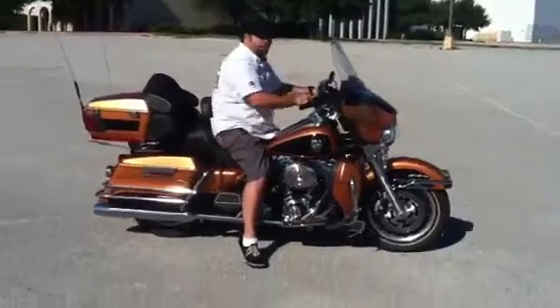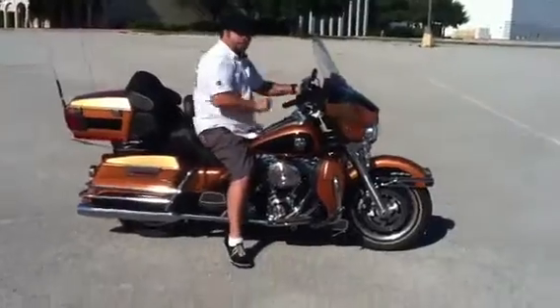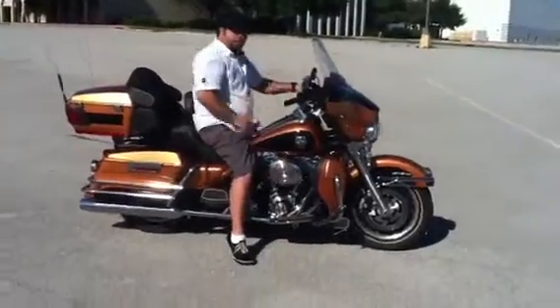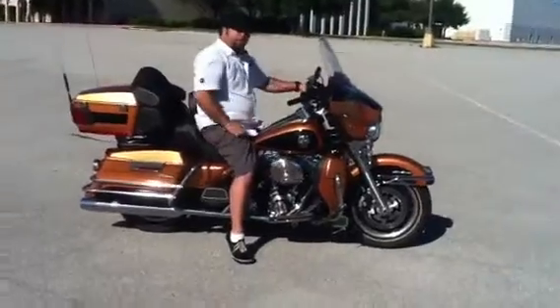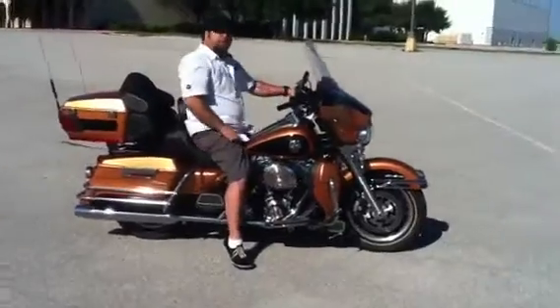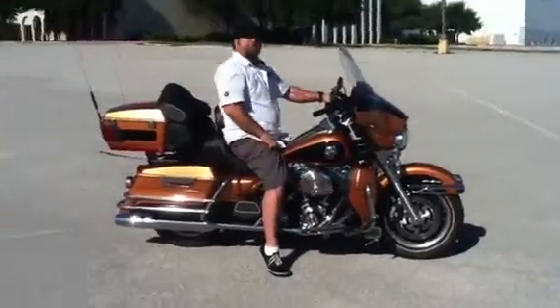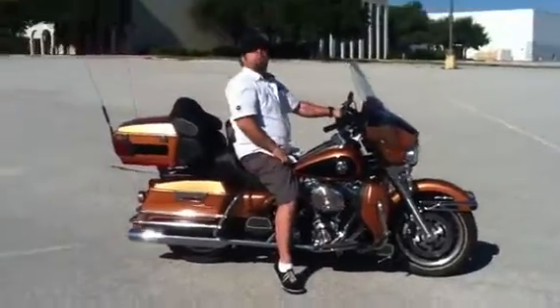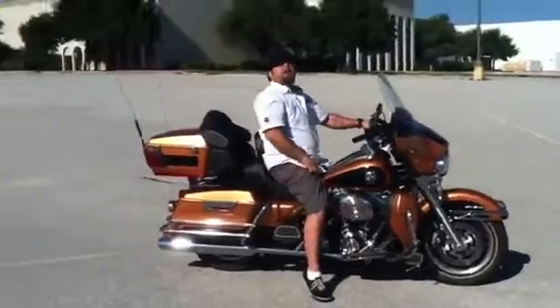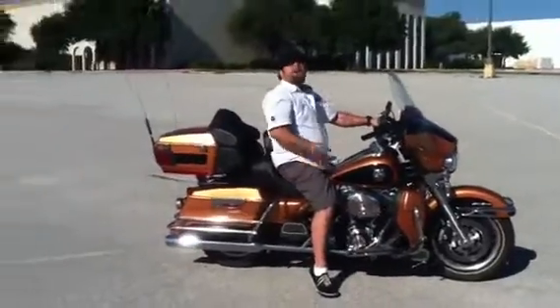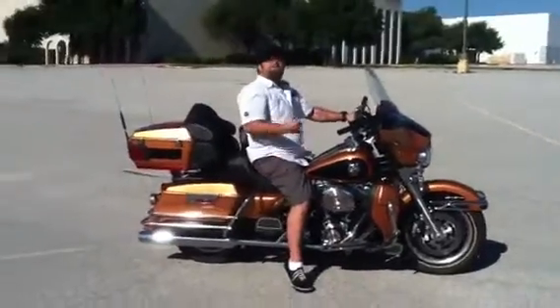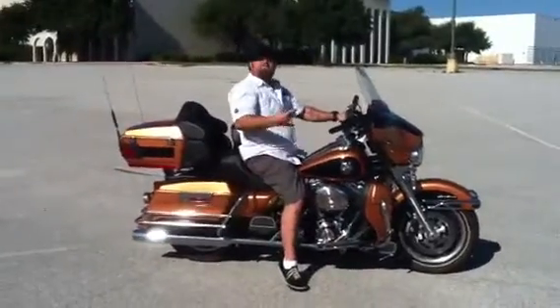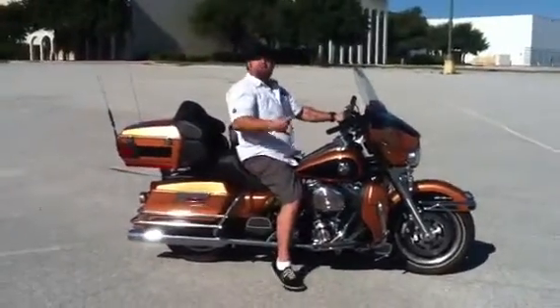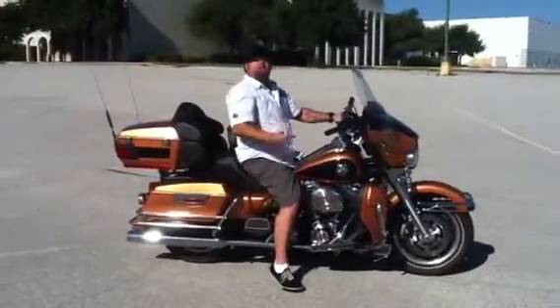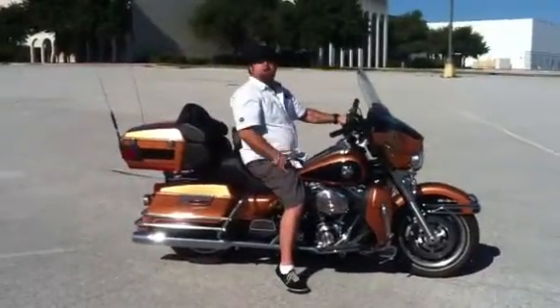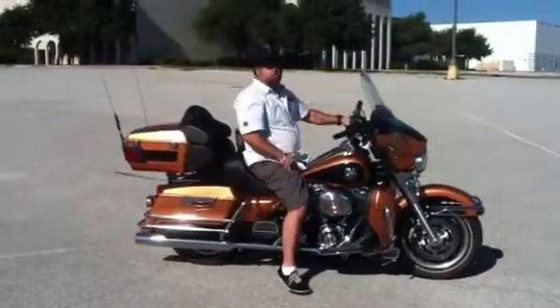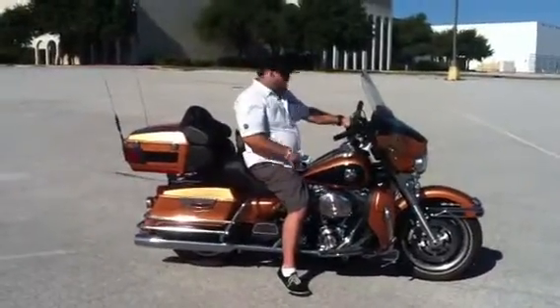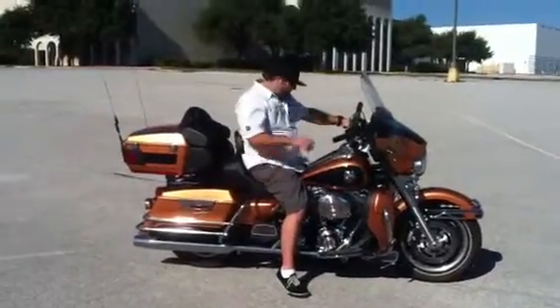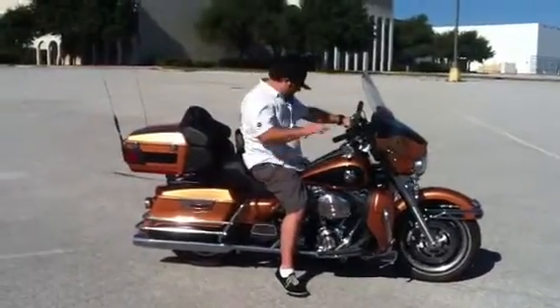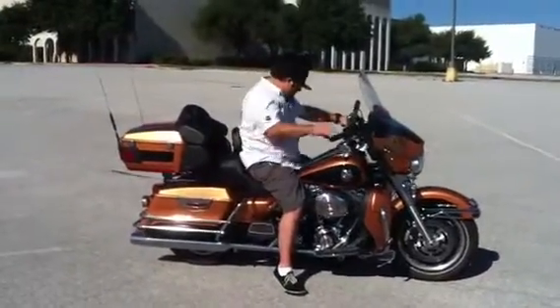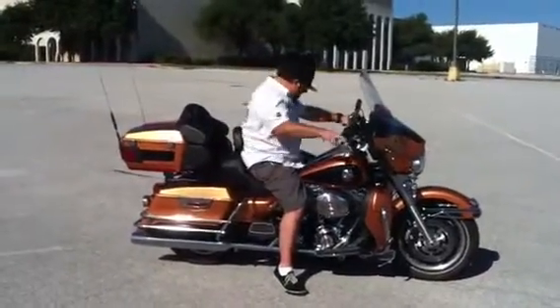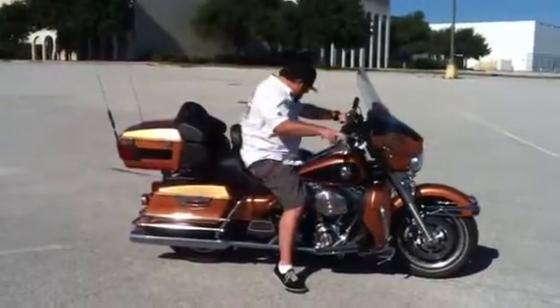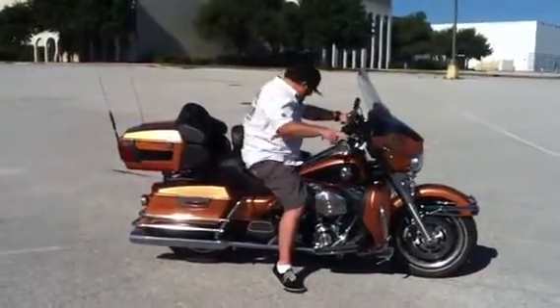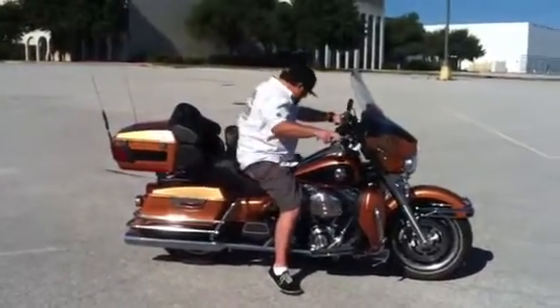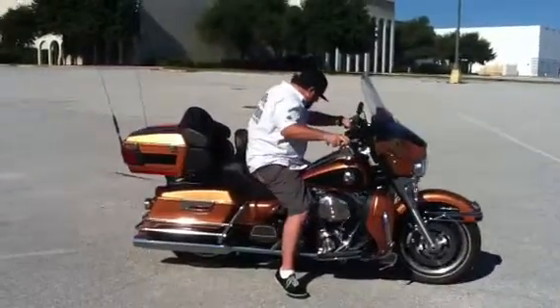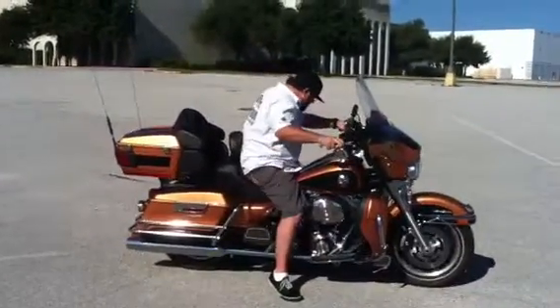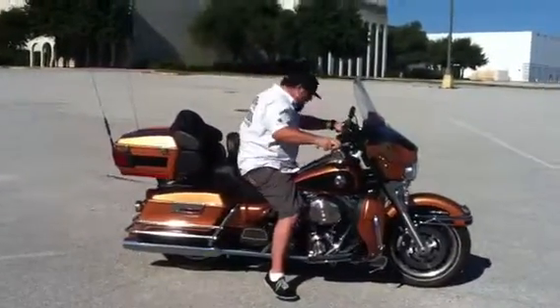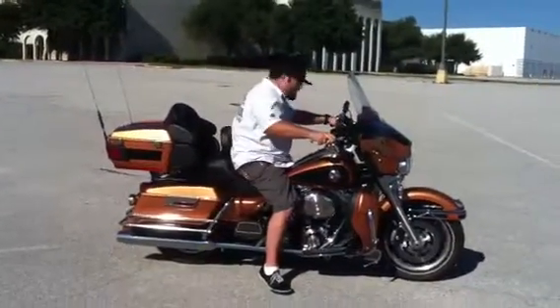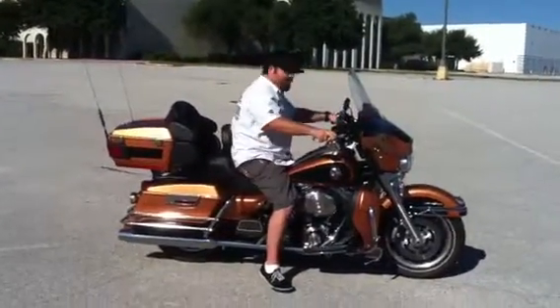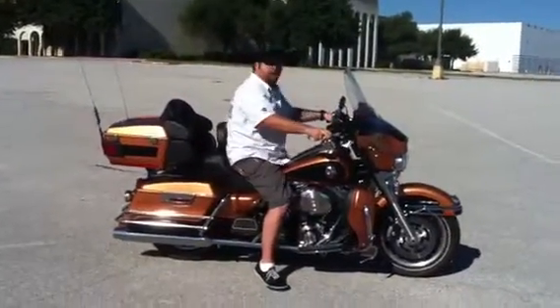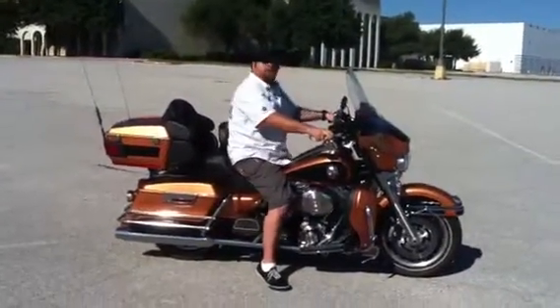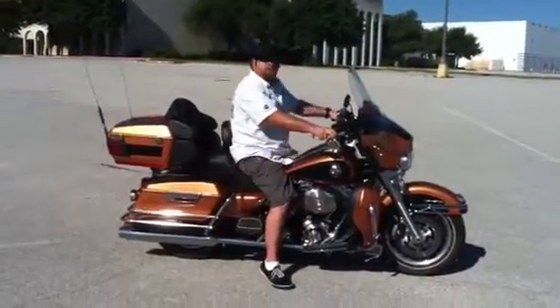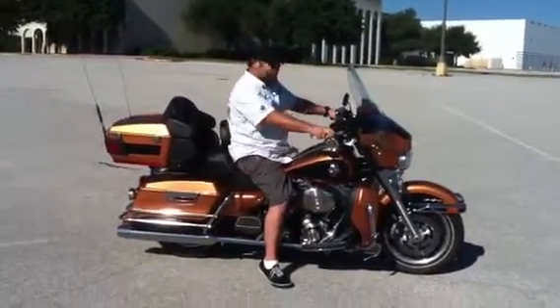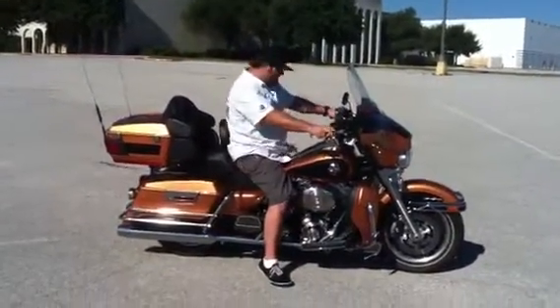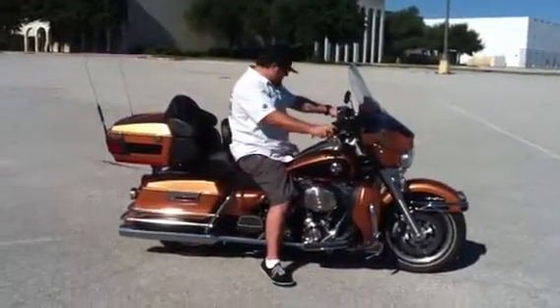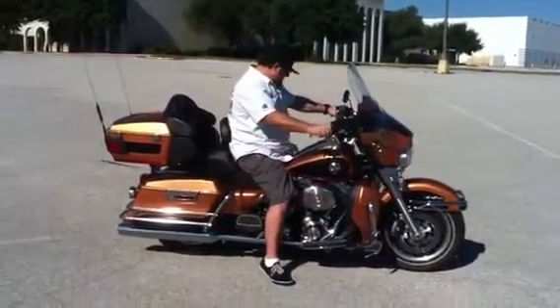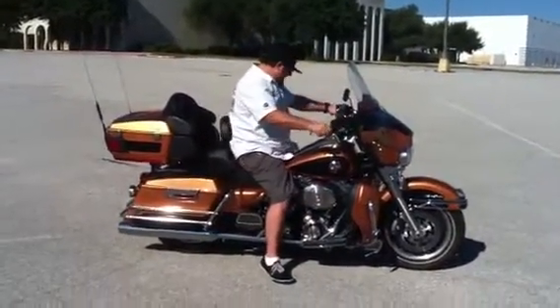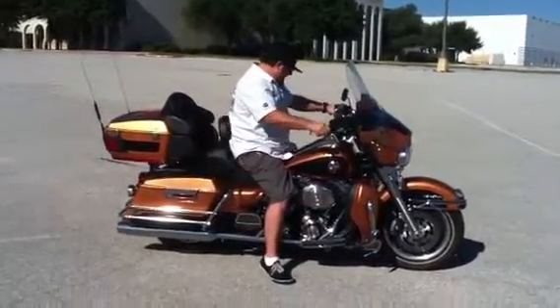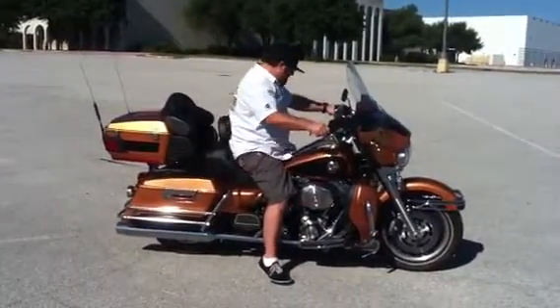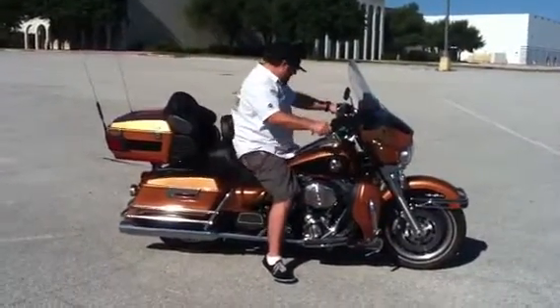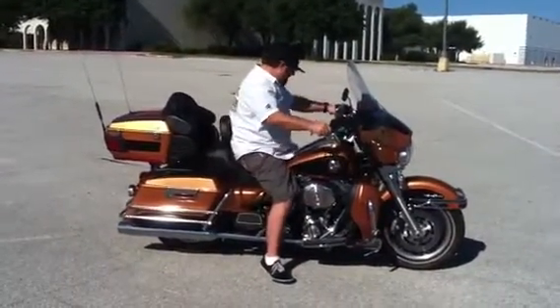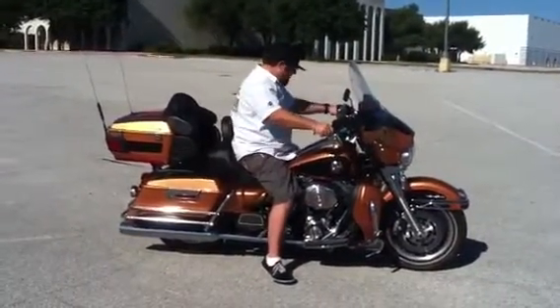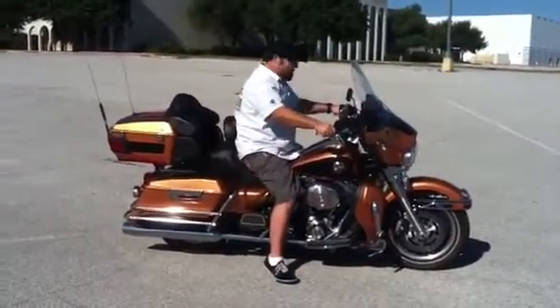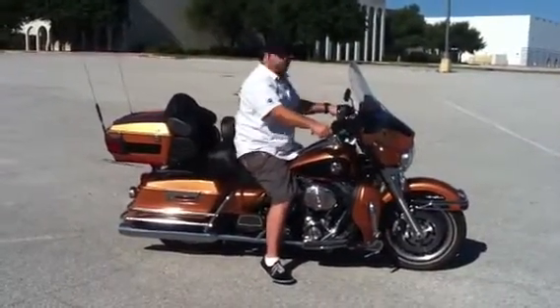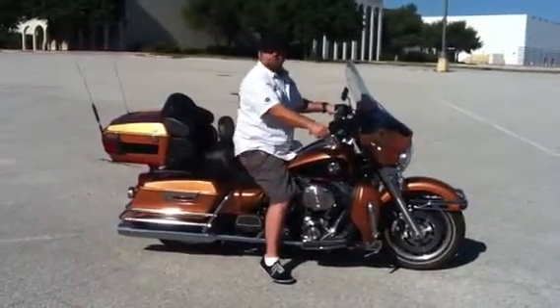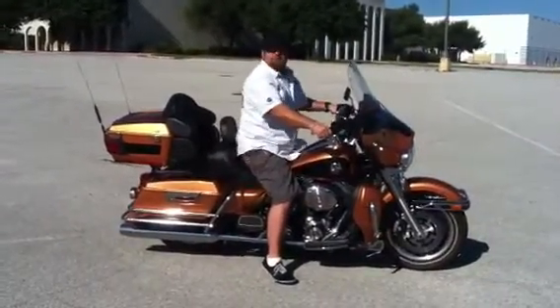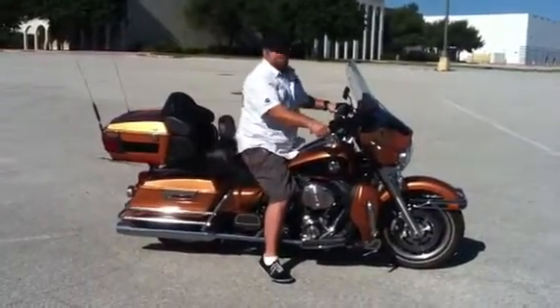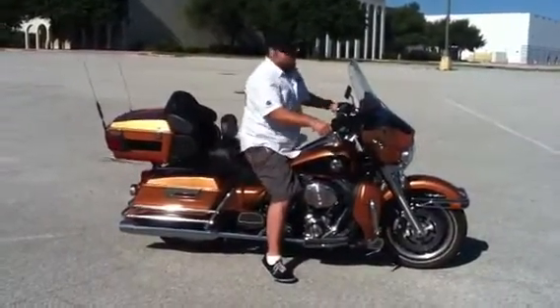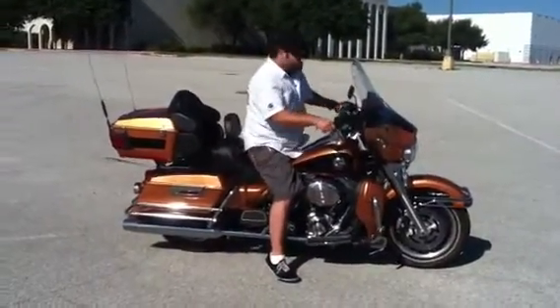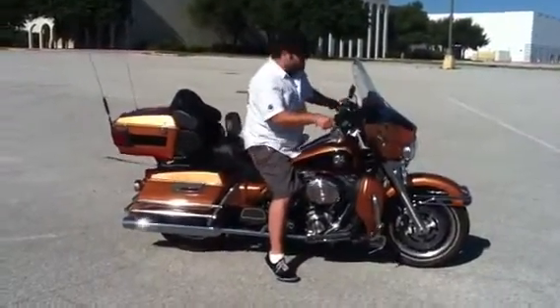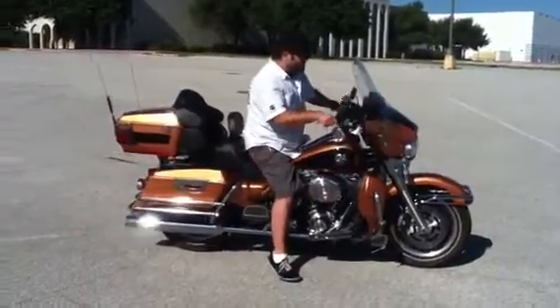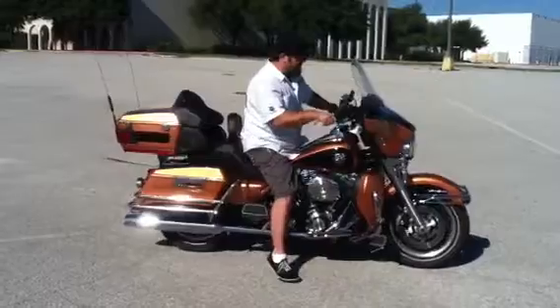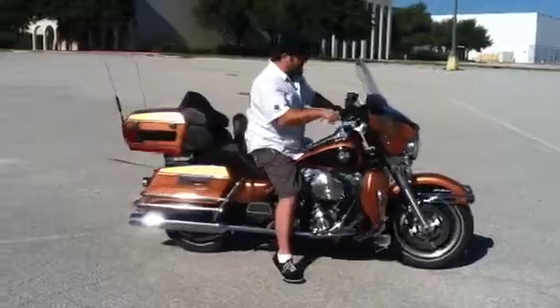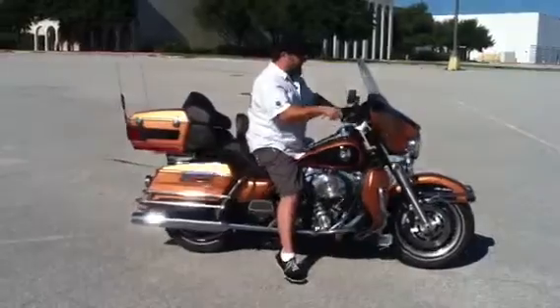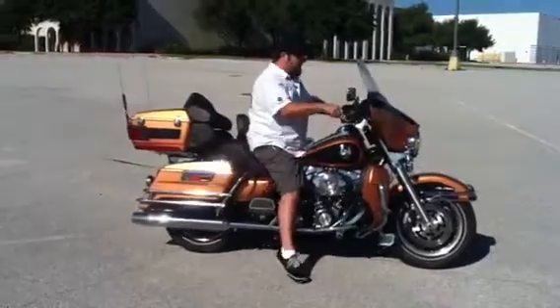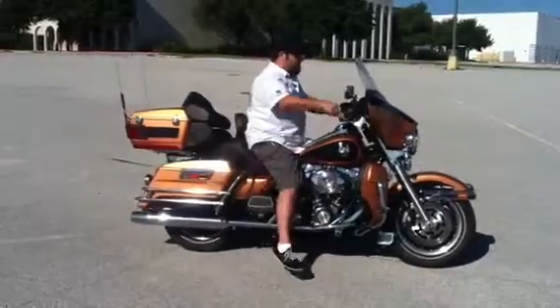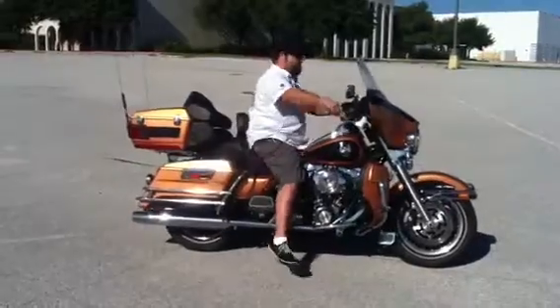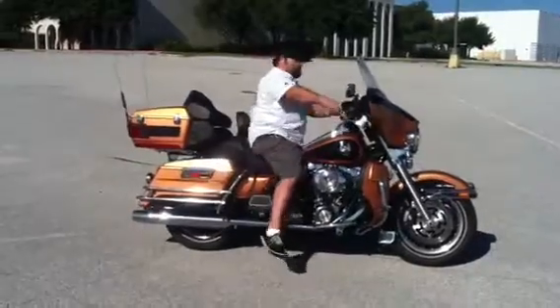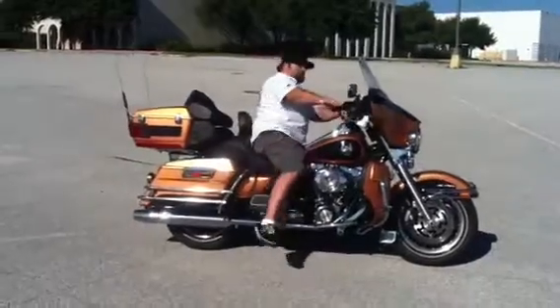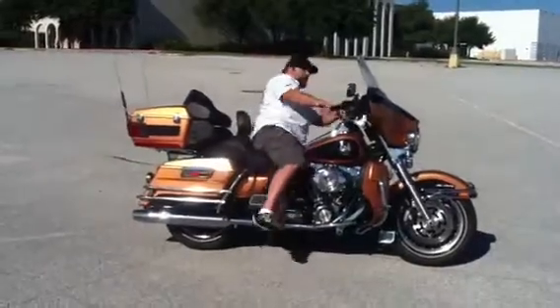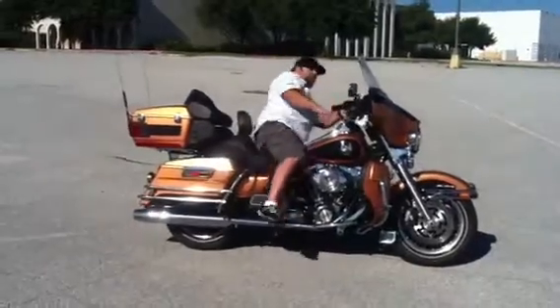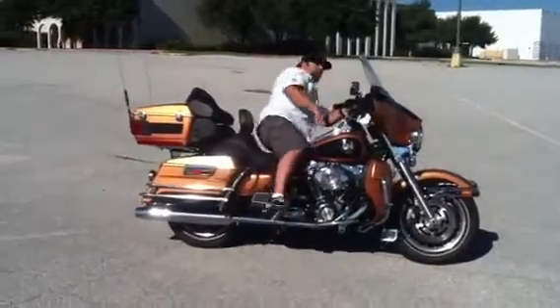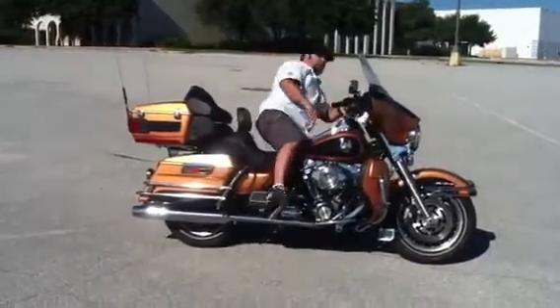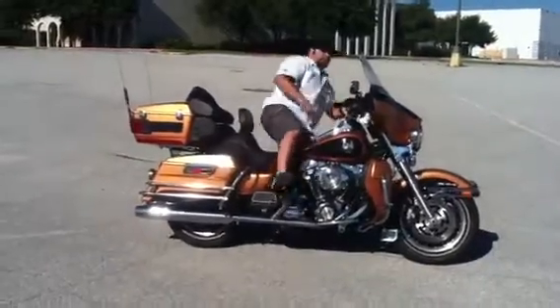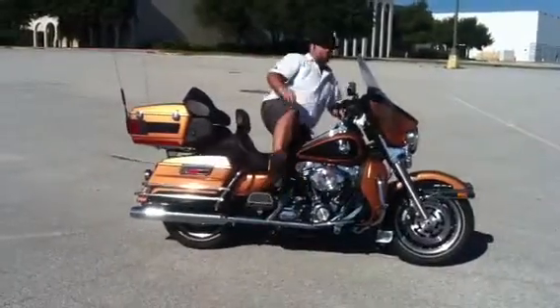Hey, what's up guys, Jim here at American Motorcycle Trading Company, bringing you another sweet ride we just got in.